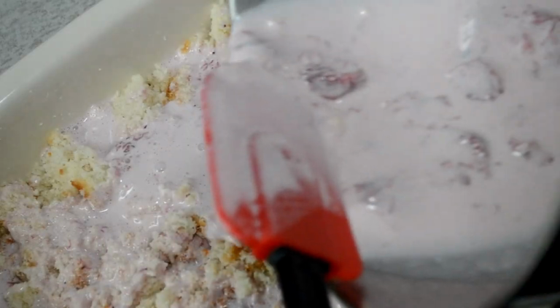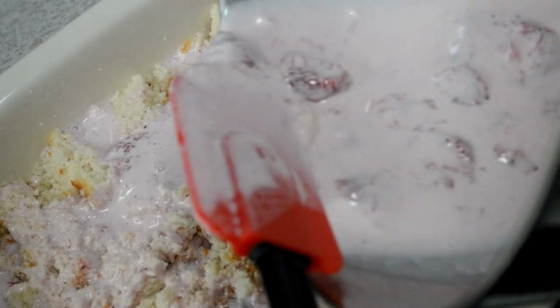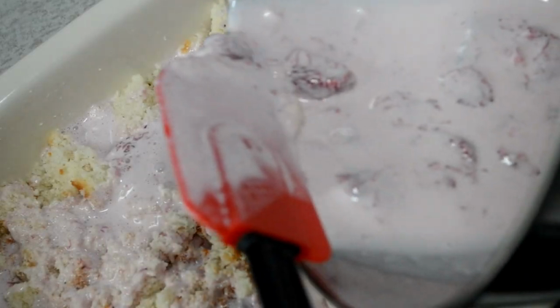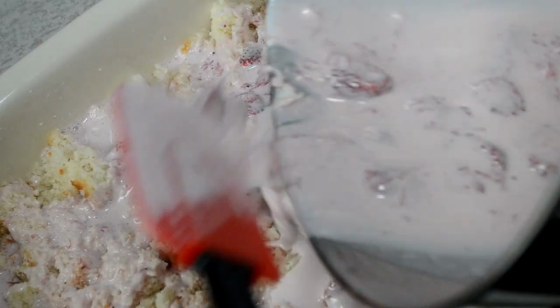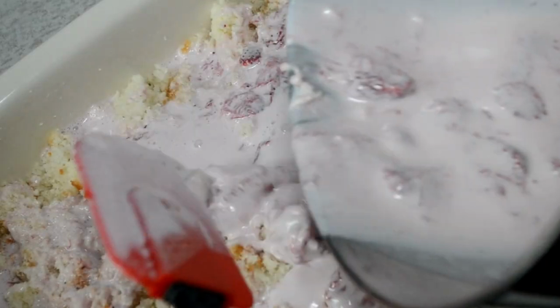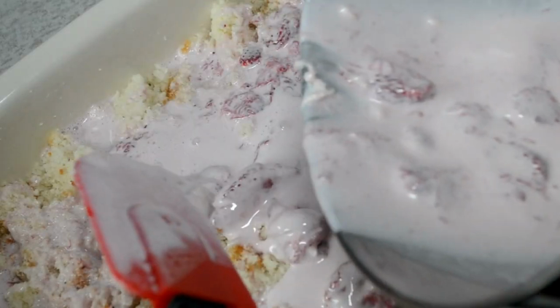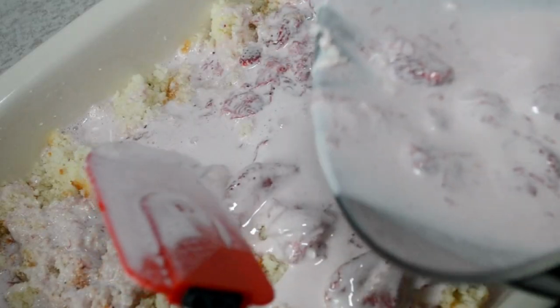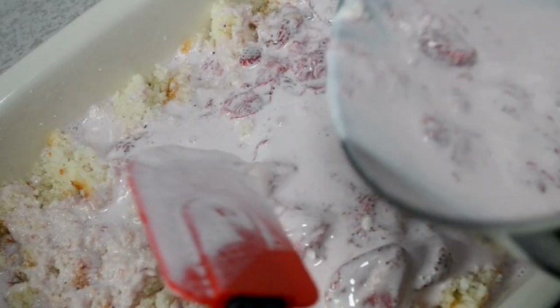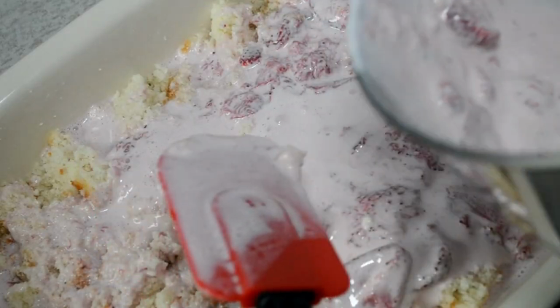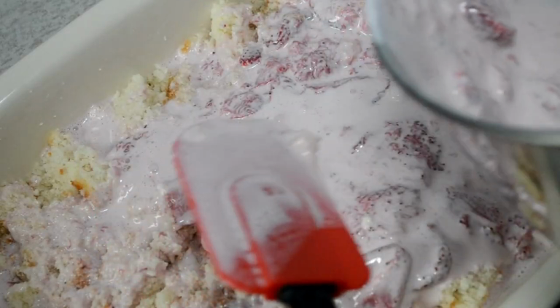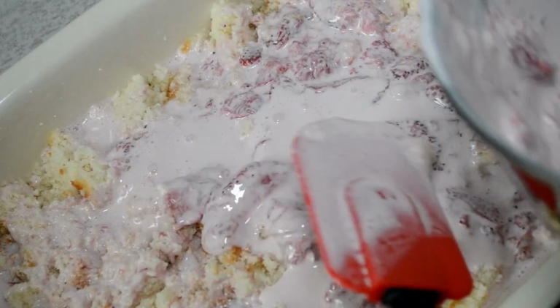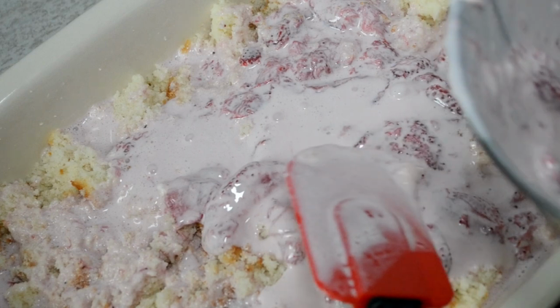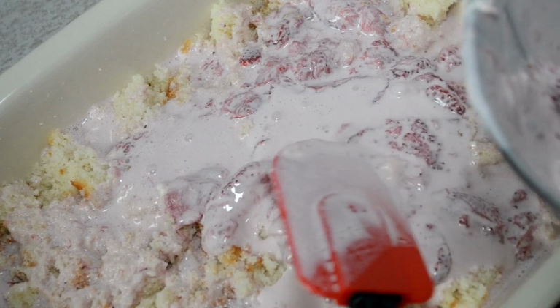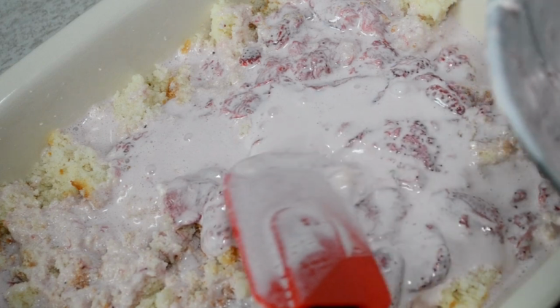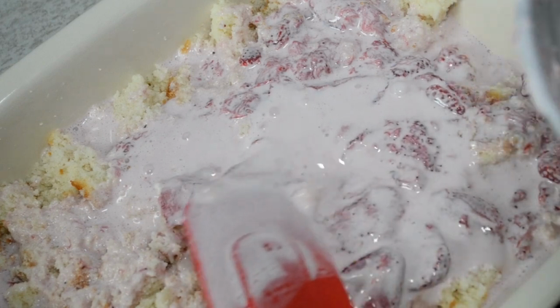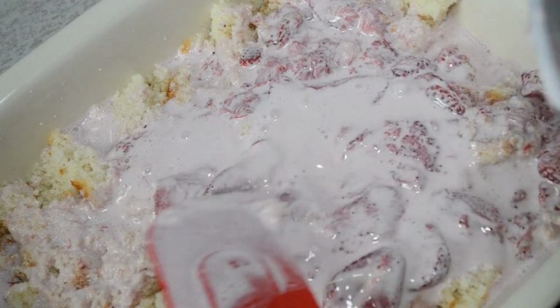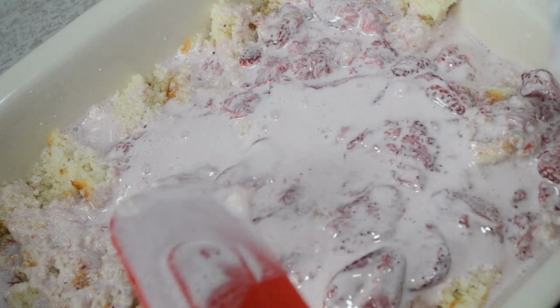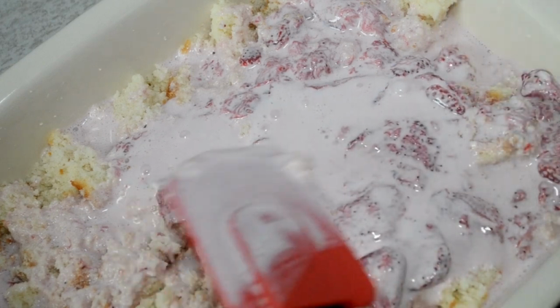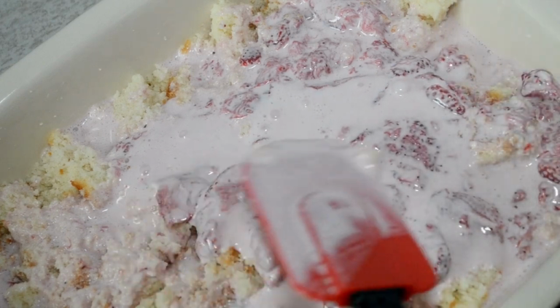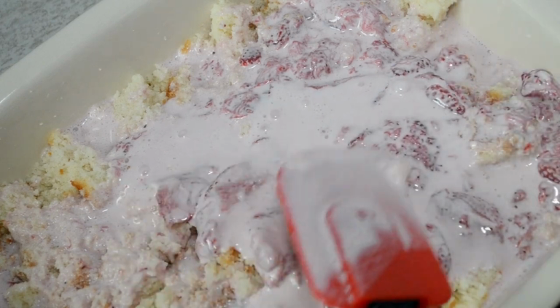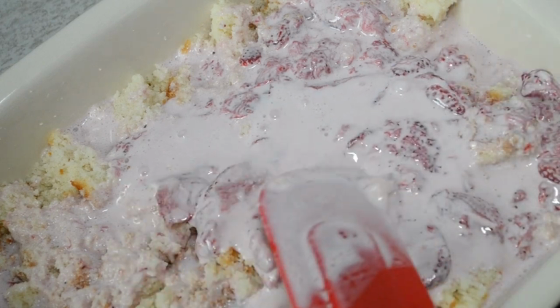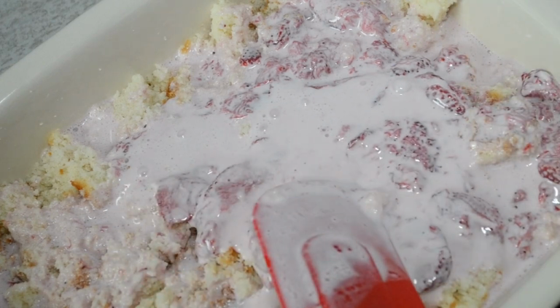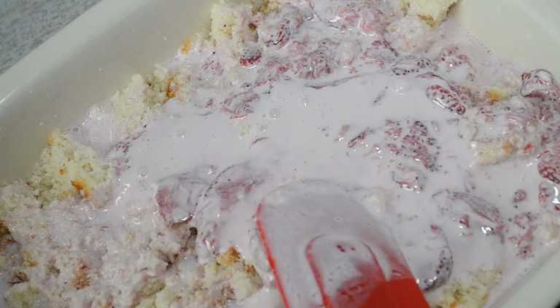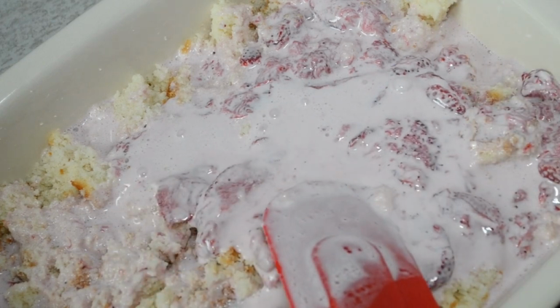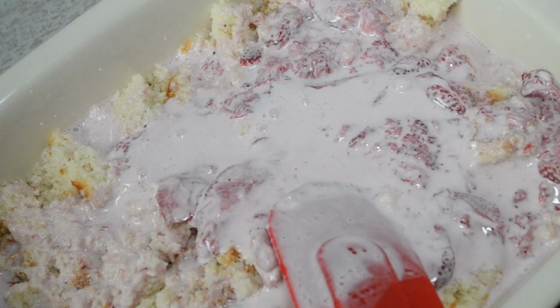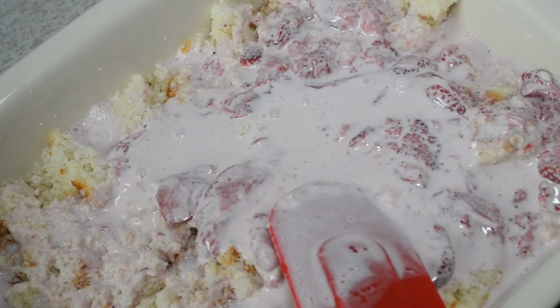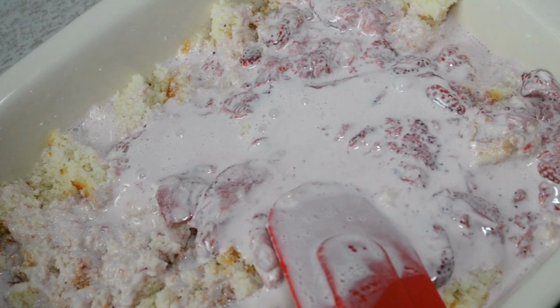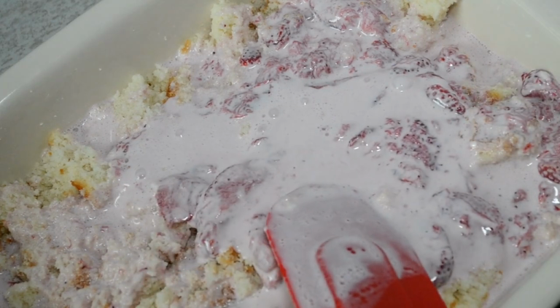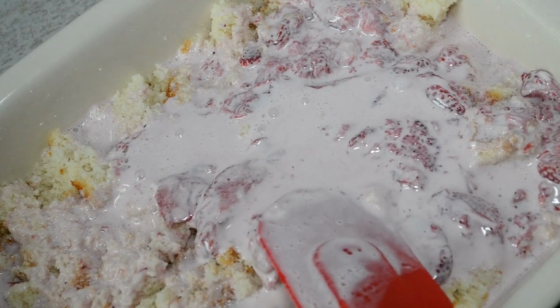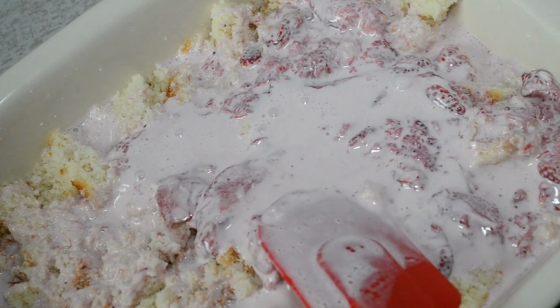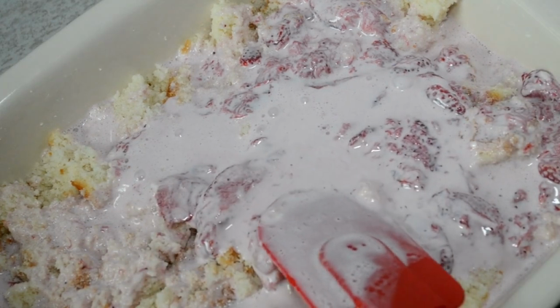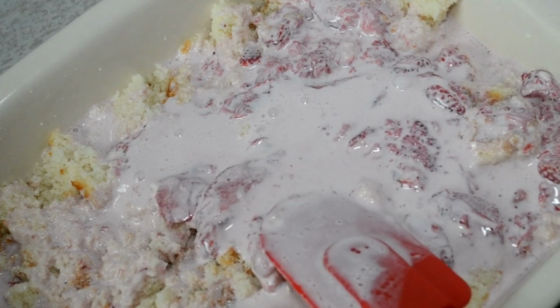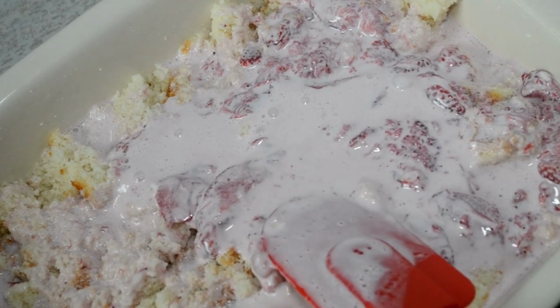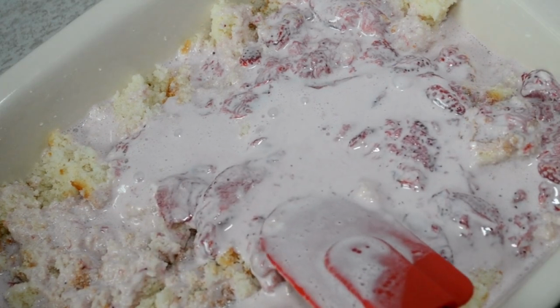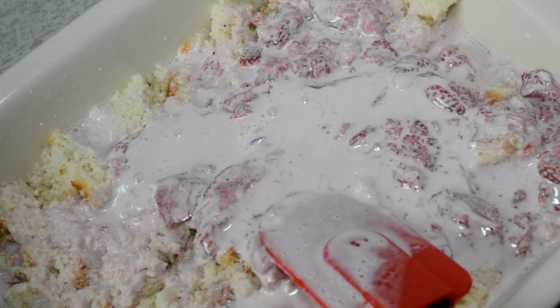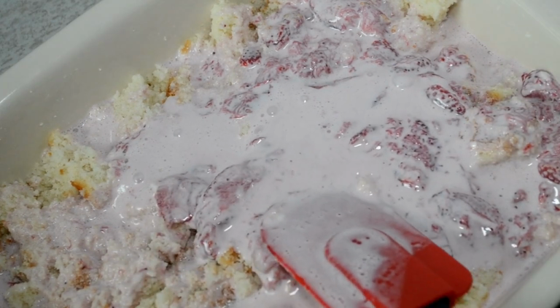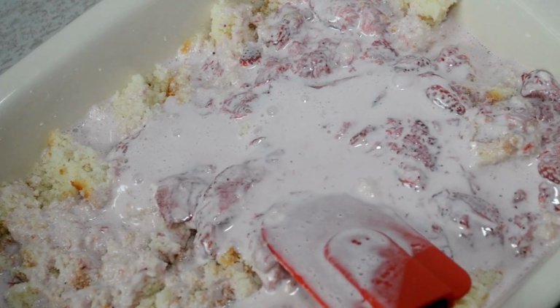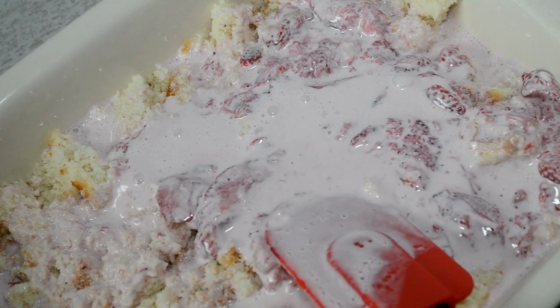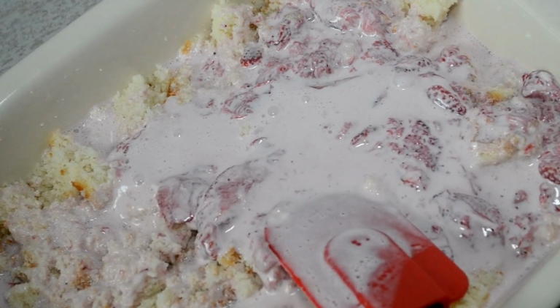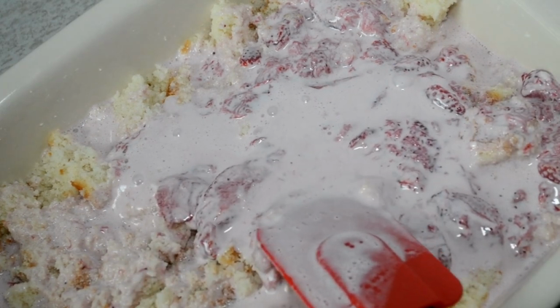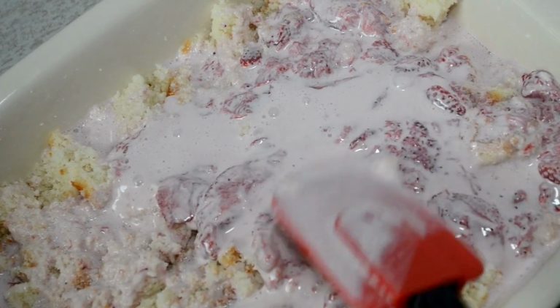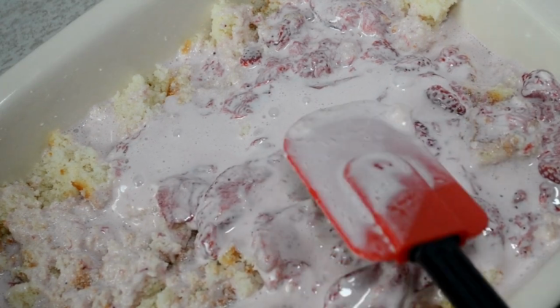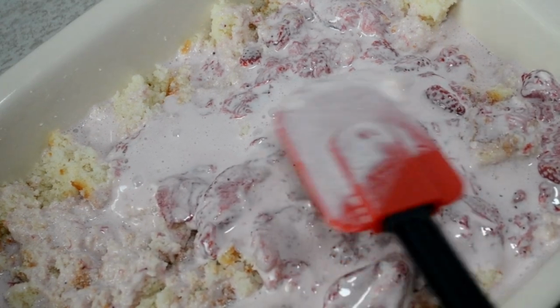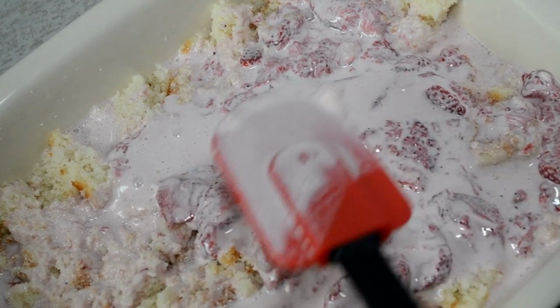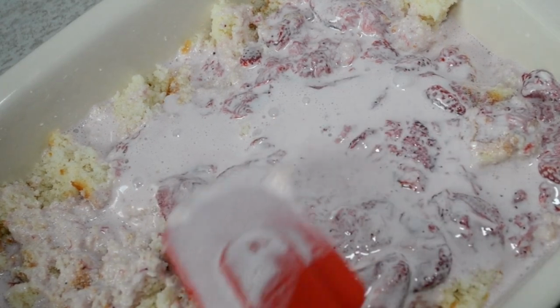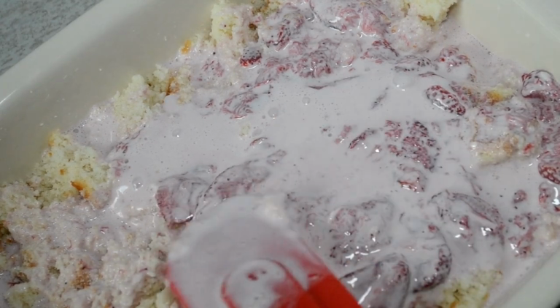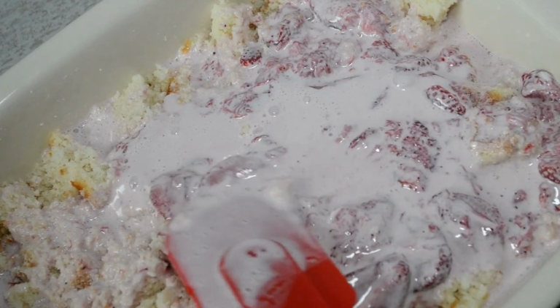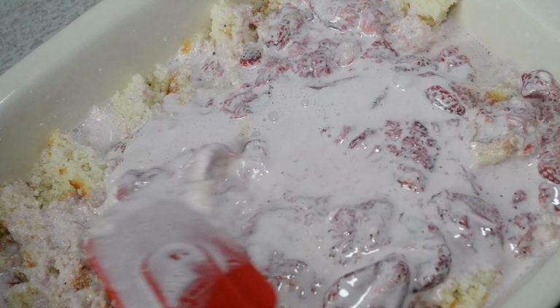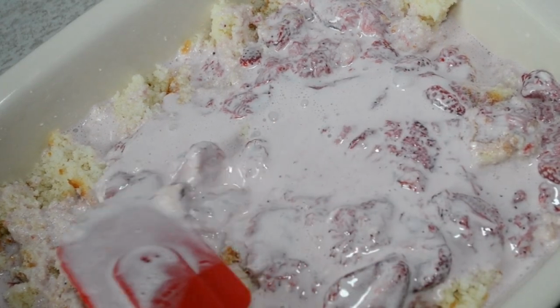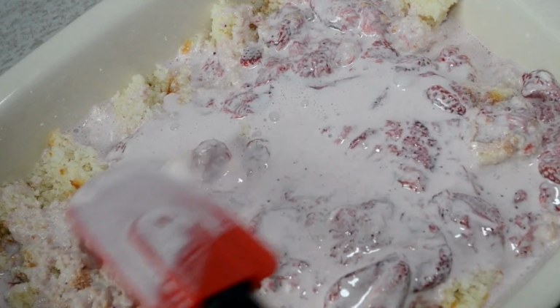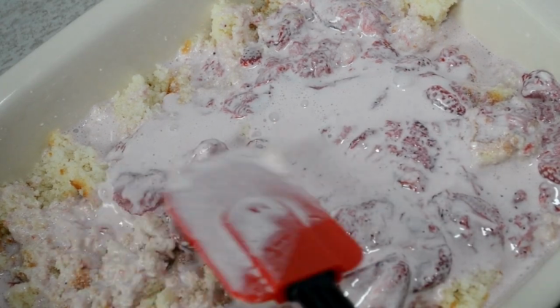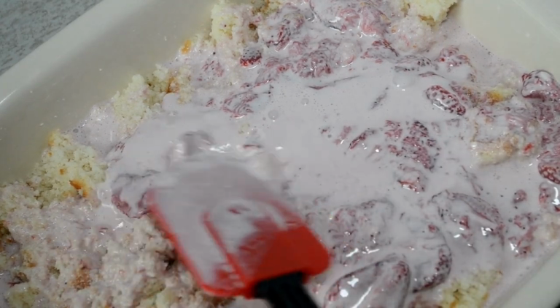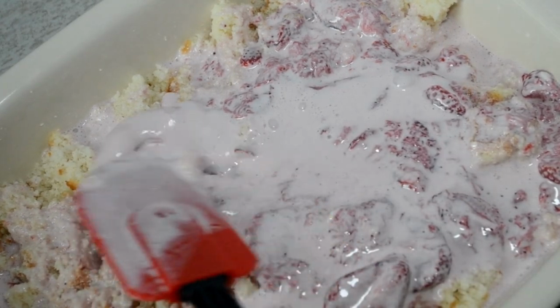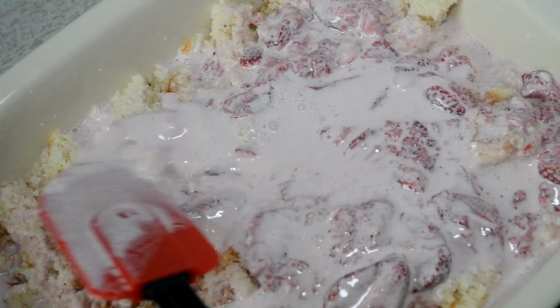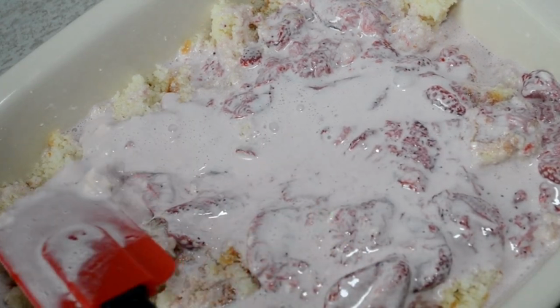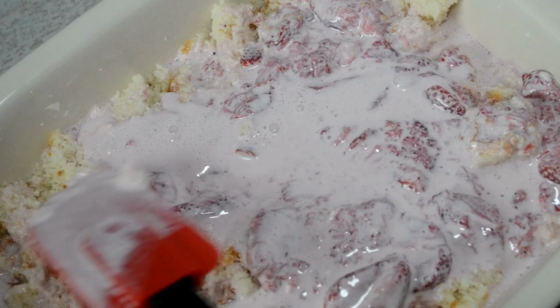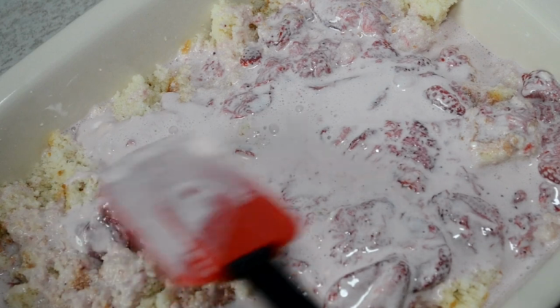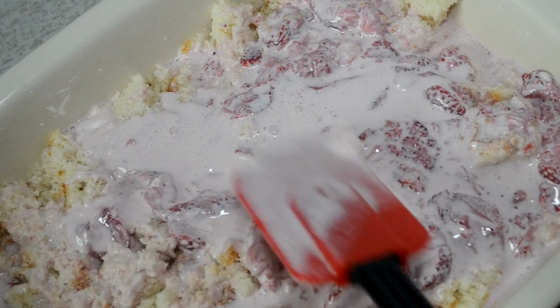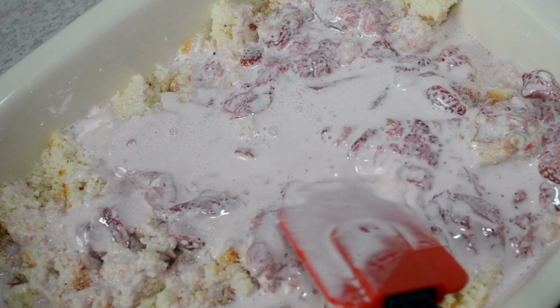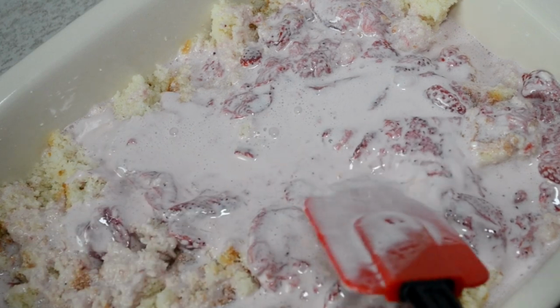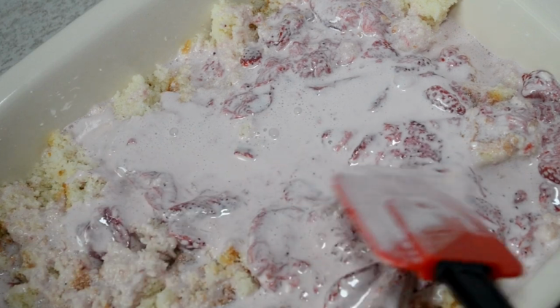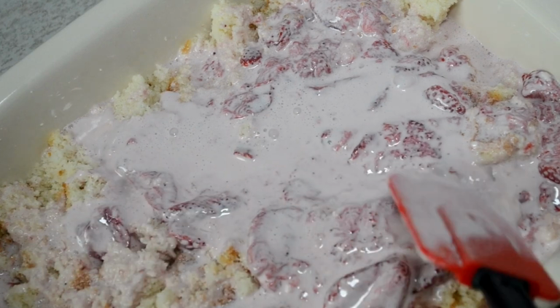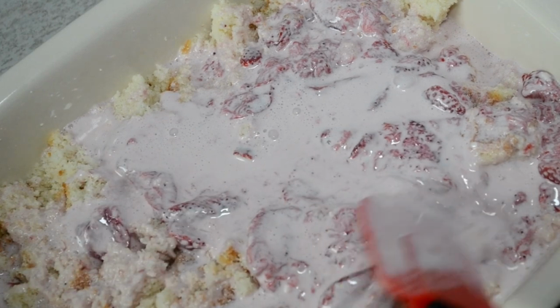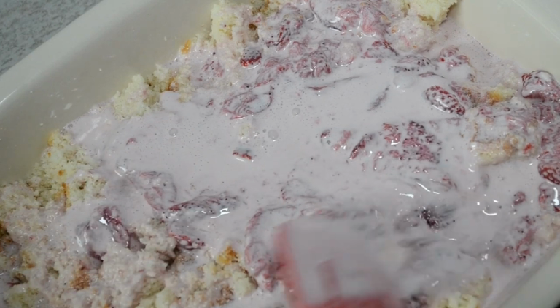Just spread it out evenly. Cookies, this is not a cute dessert, but that's okay — it tastes amazing, I promise.